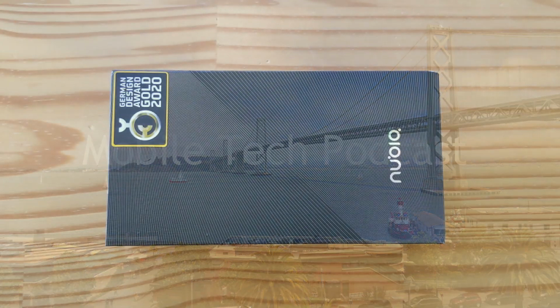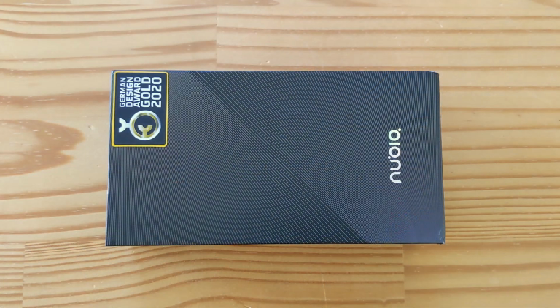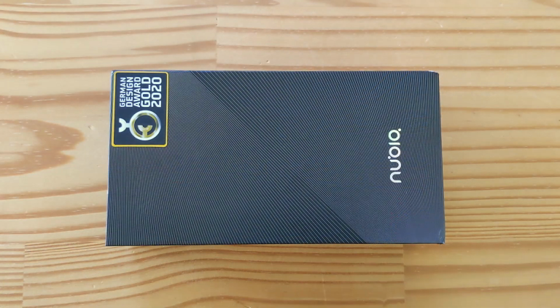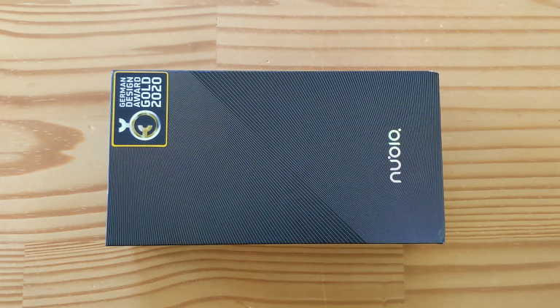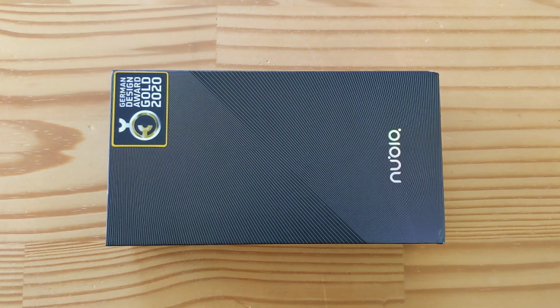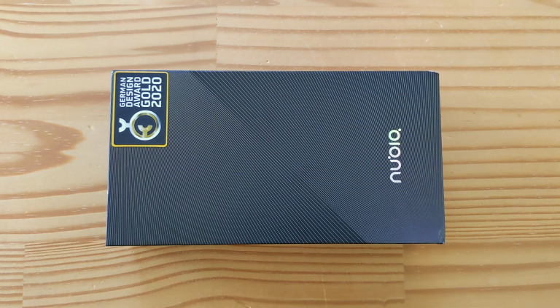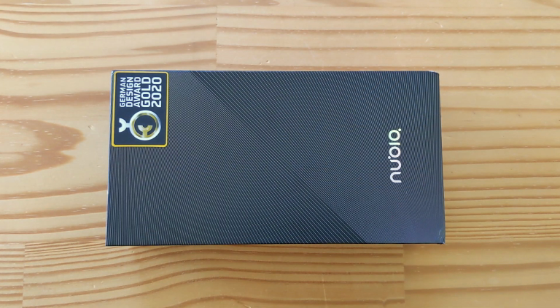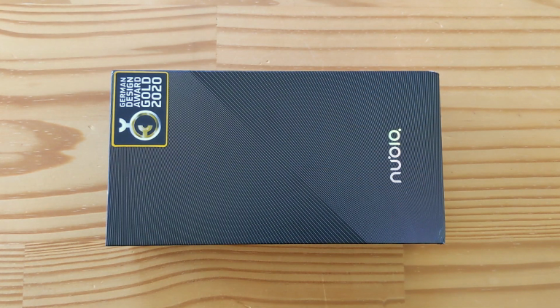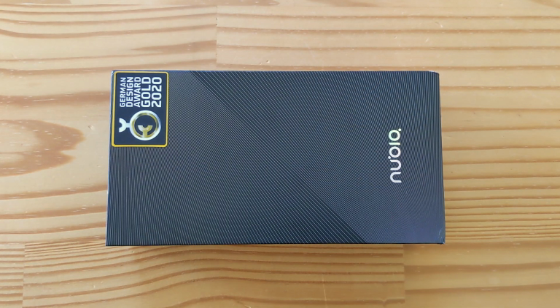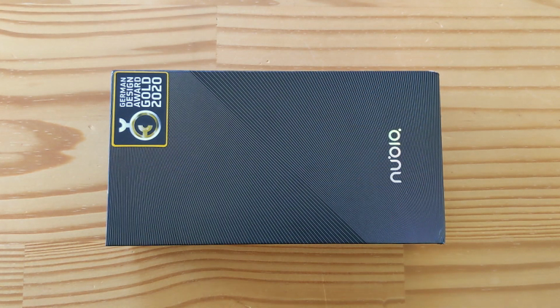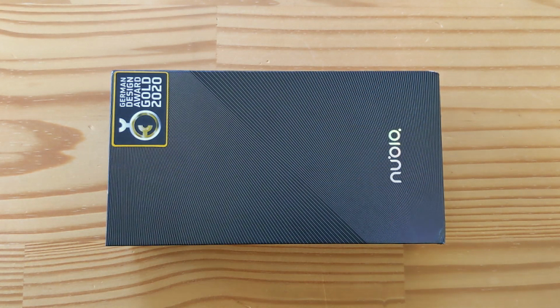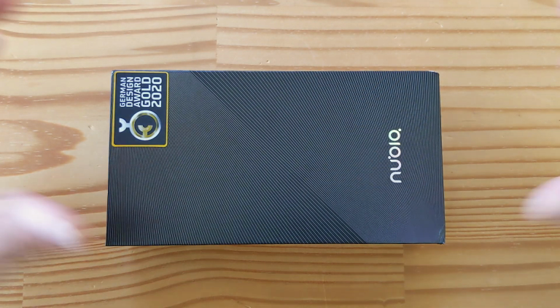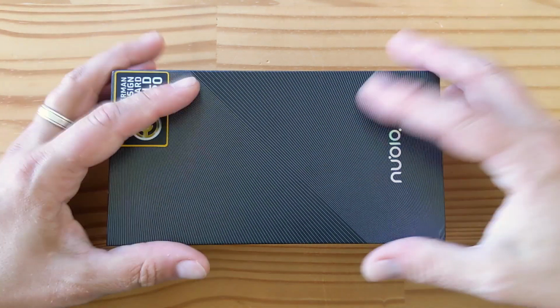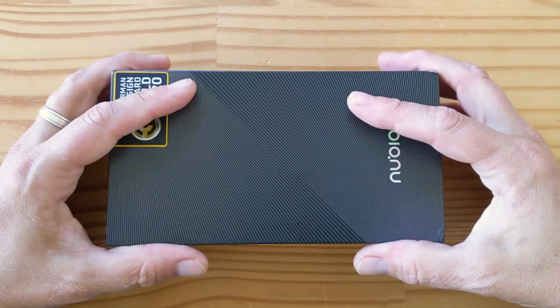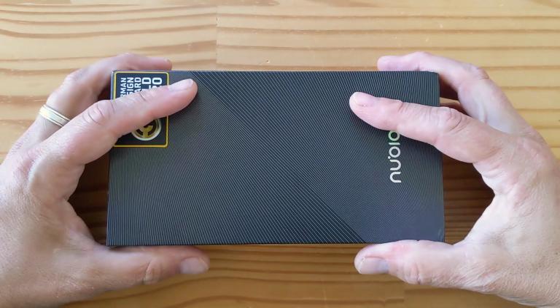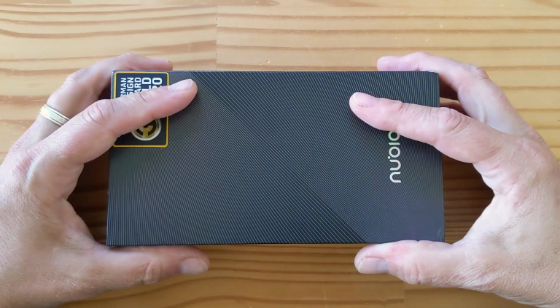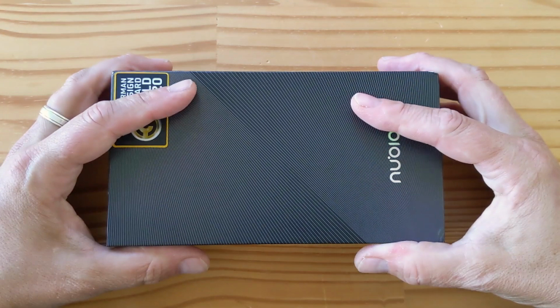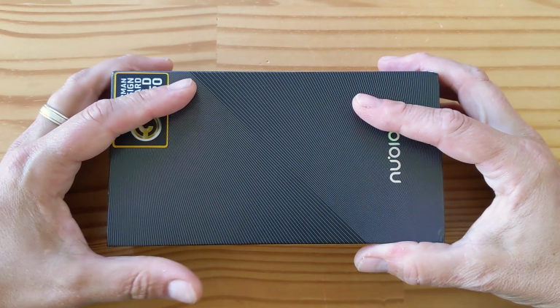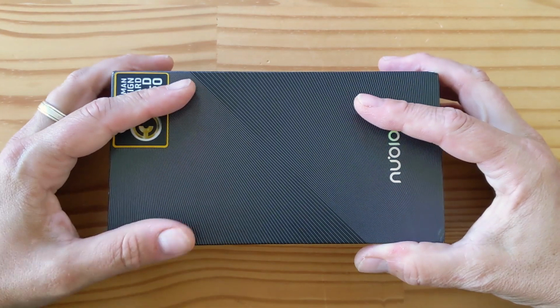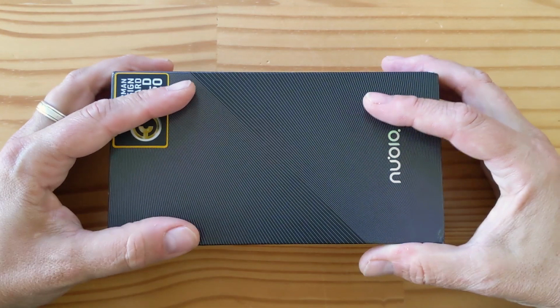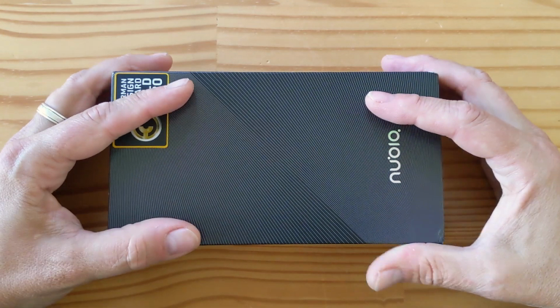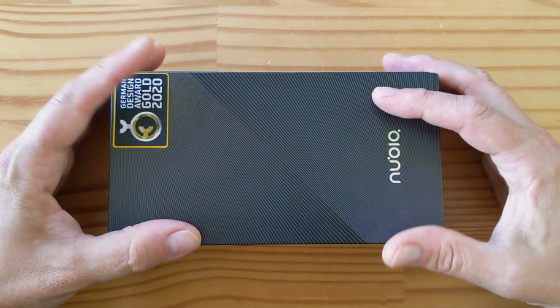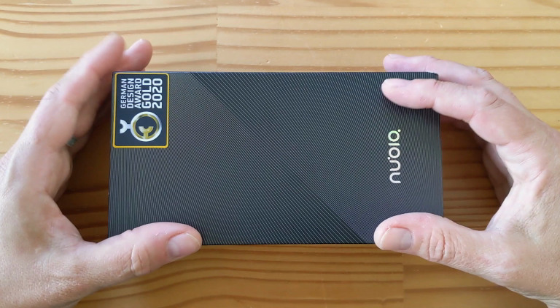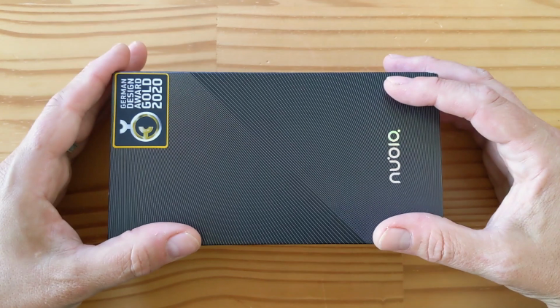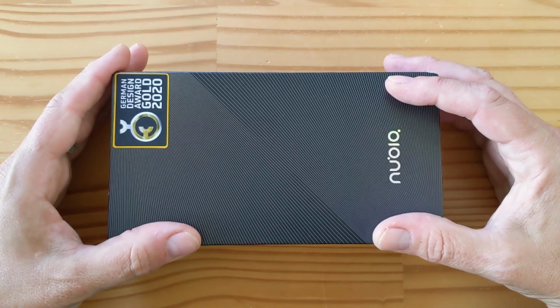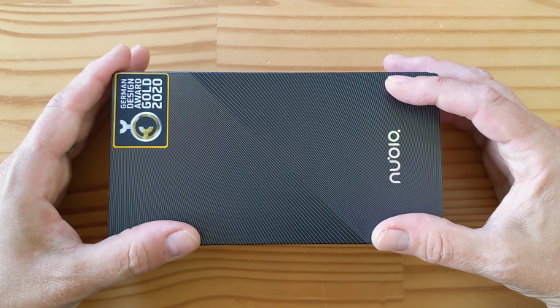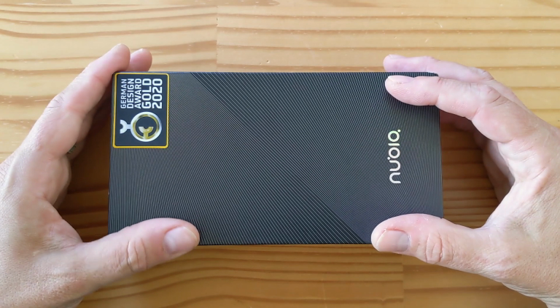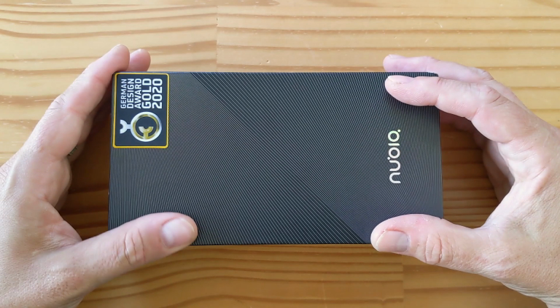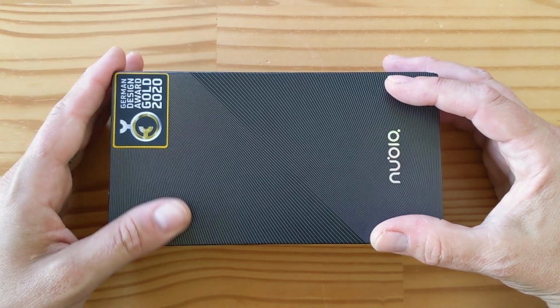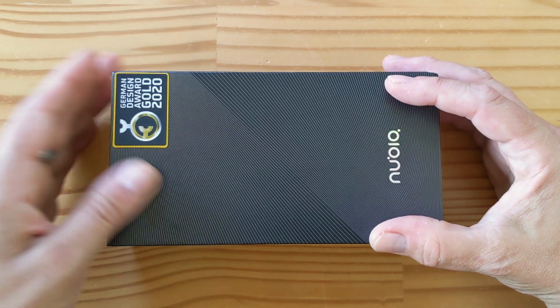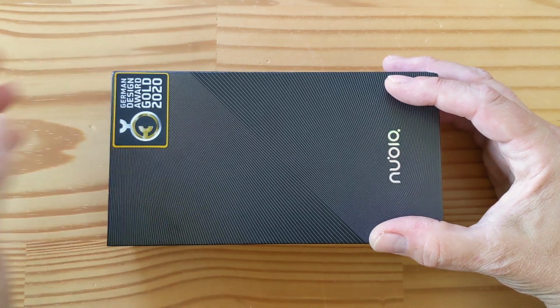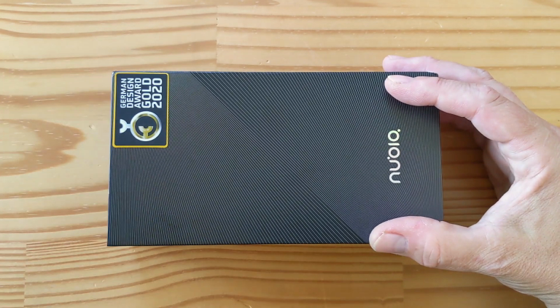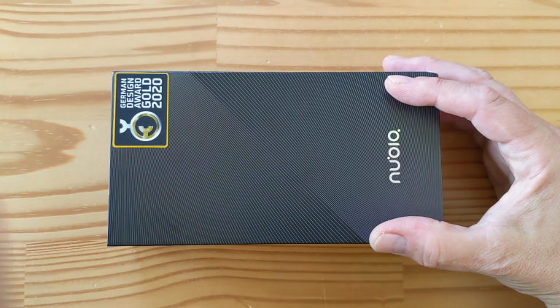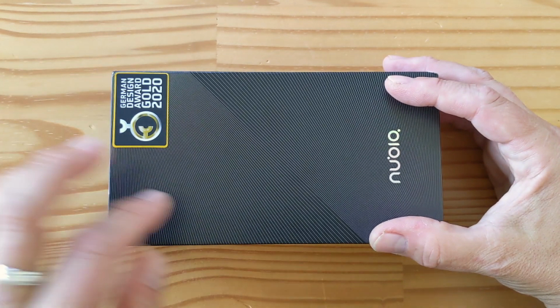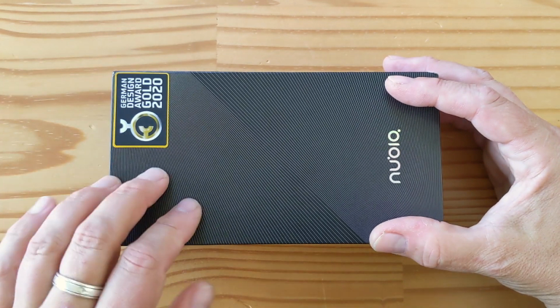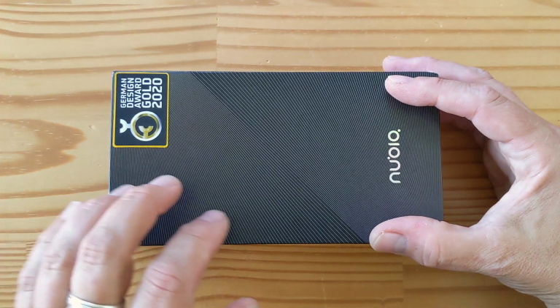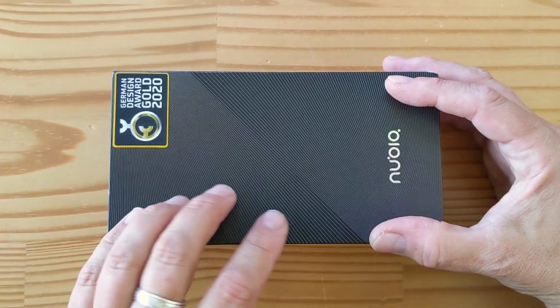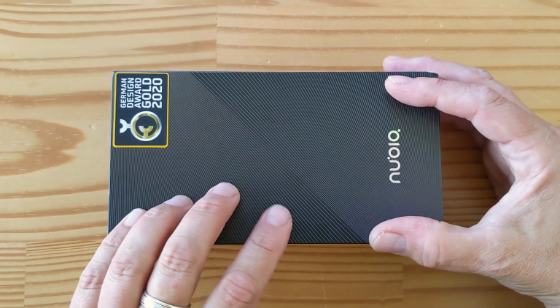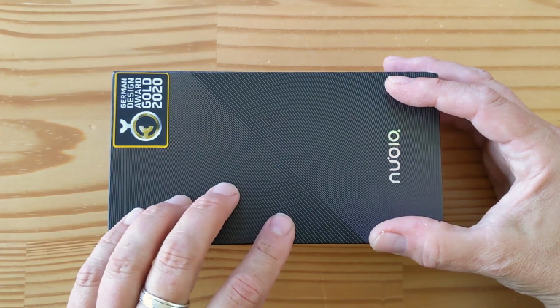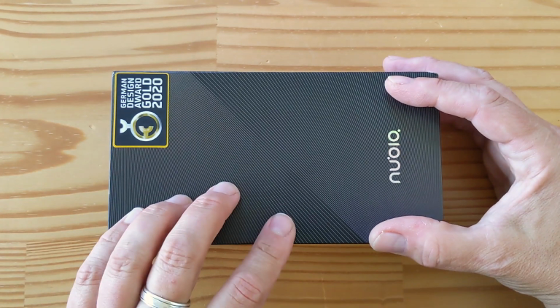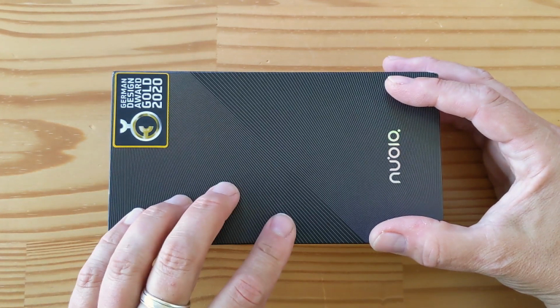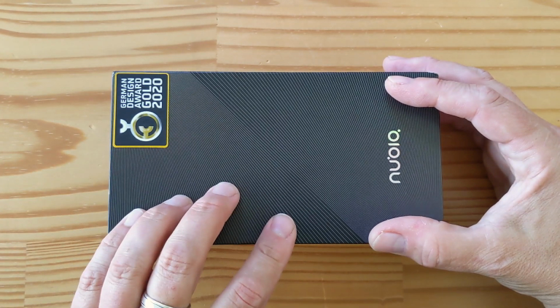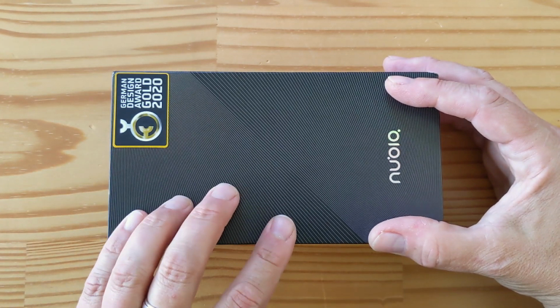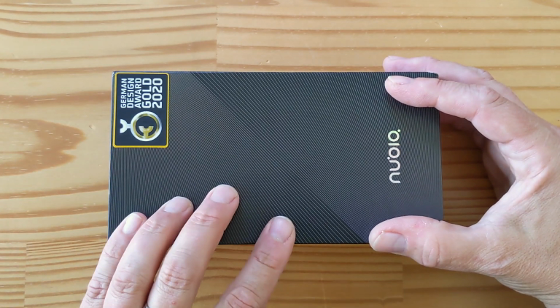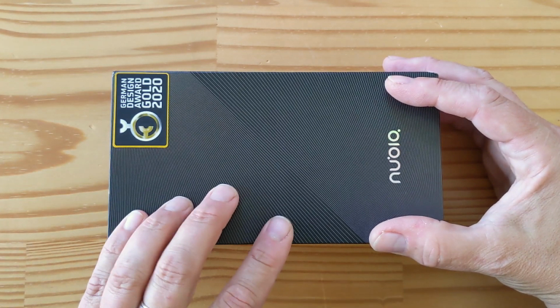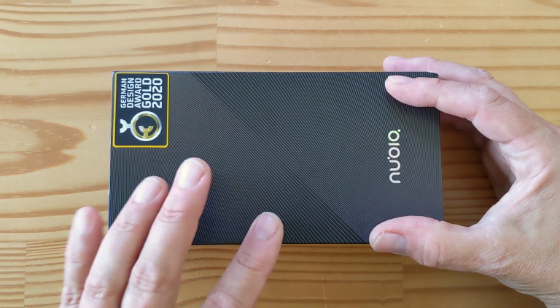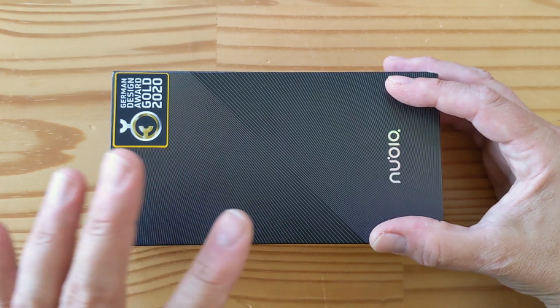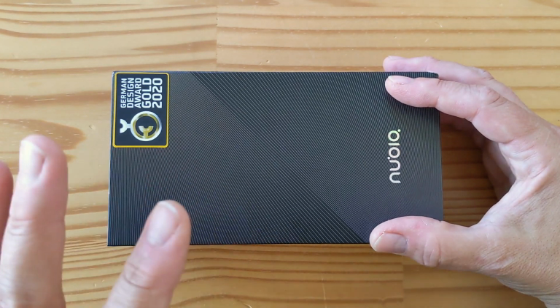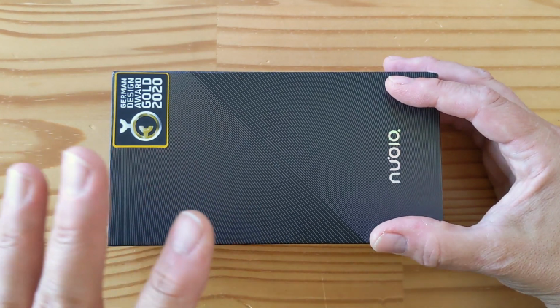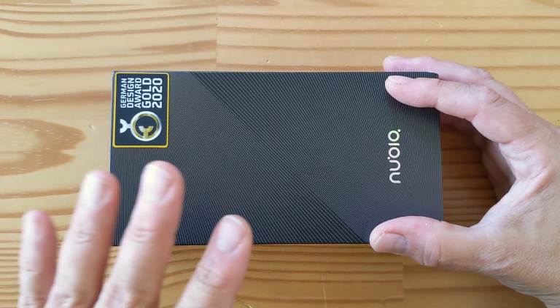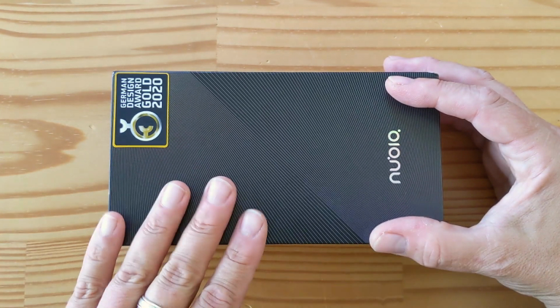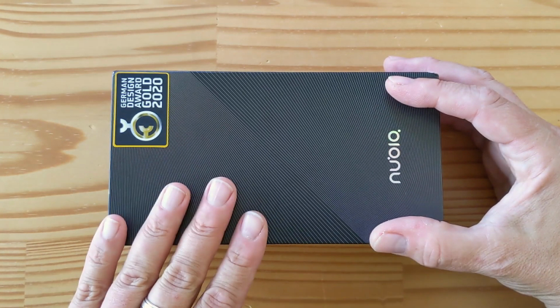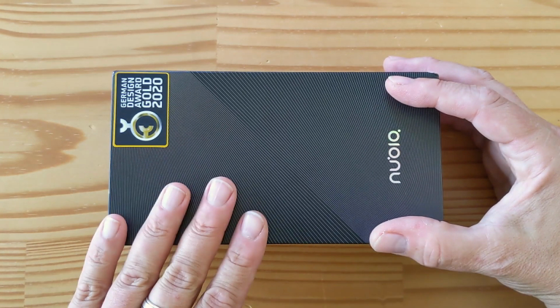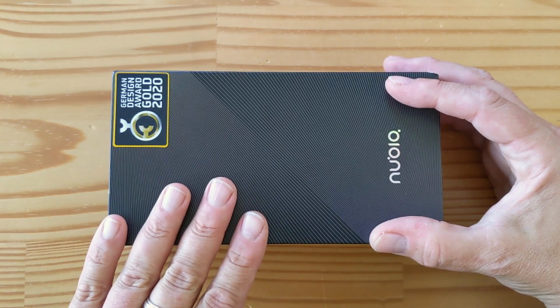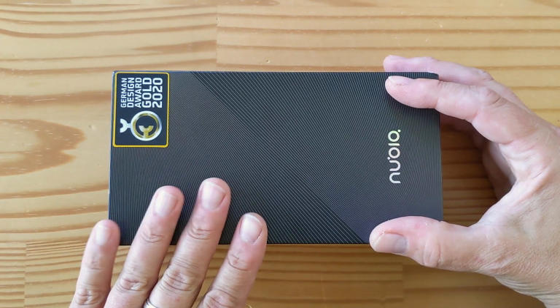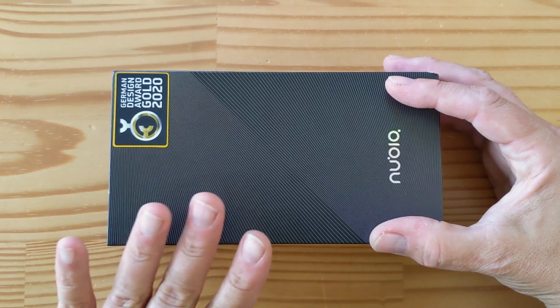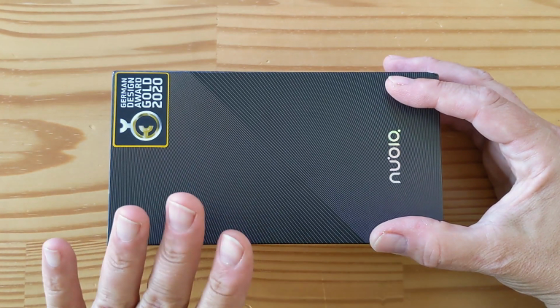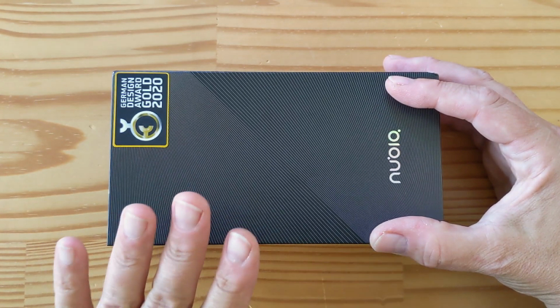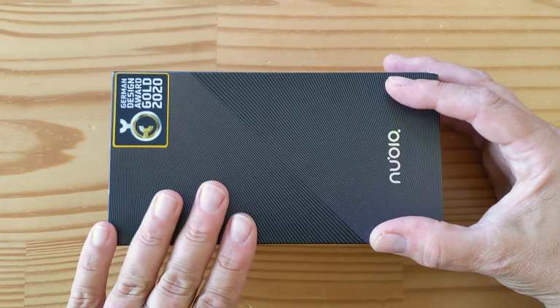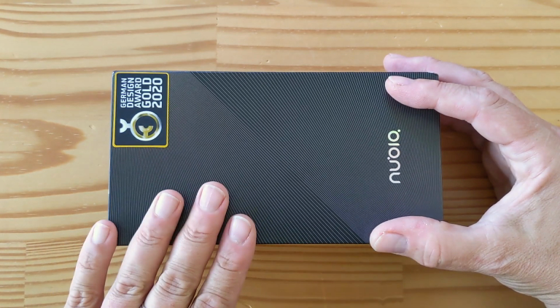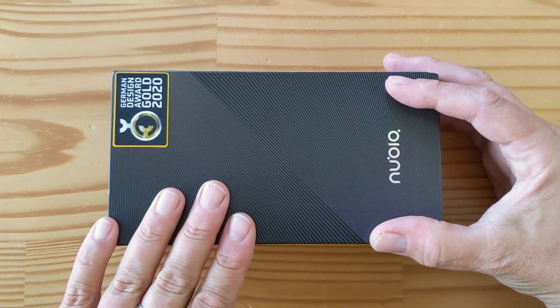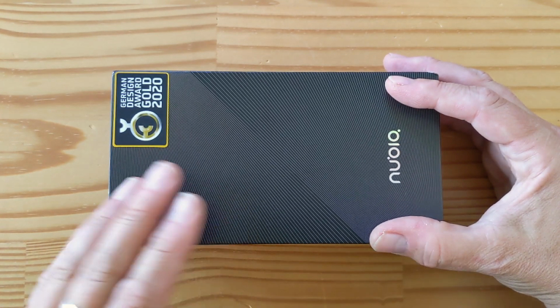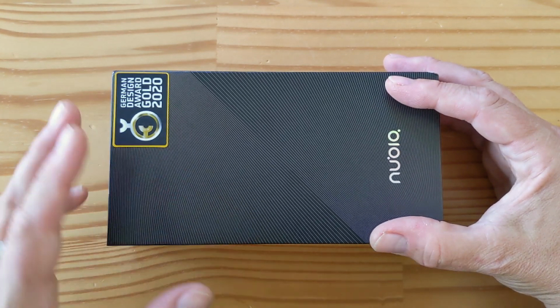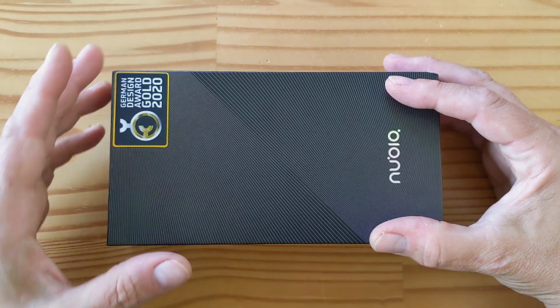Hey folks, it's another day, another unboxing, and what I've got here is pretty cool. This is the Nubia Z20.